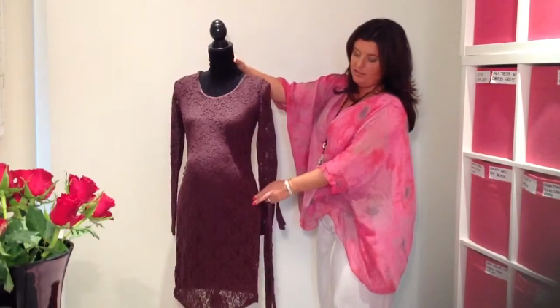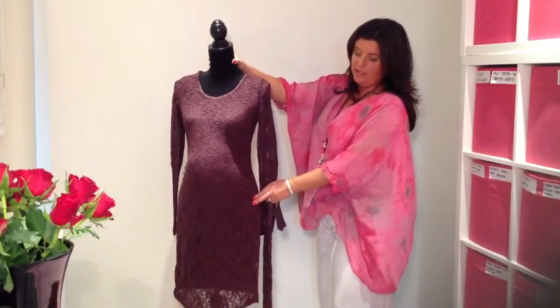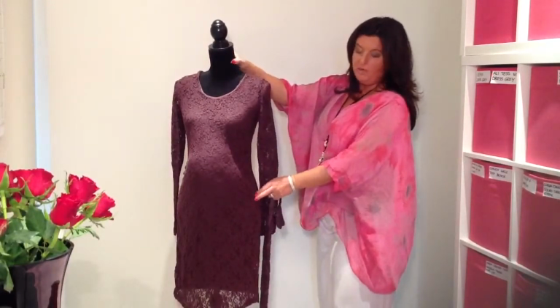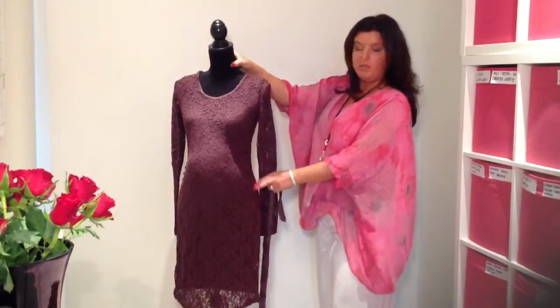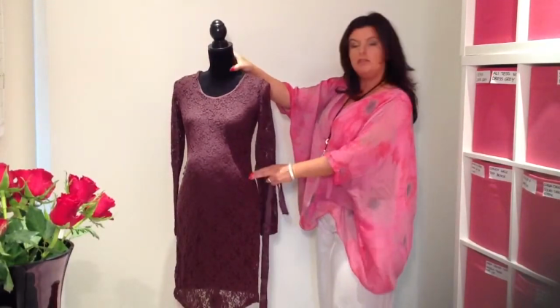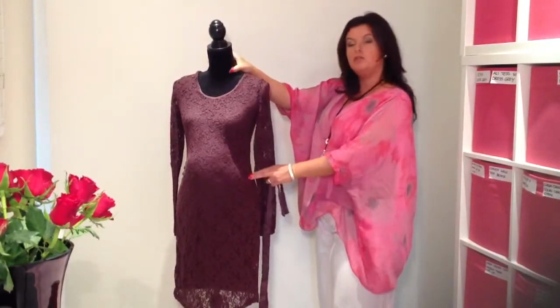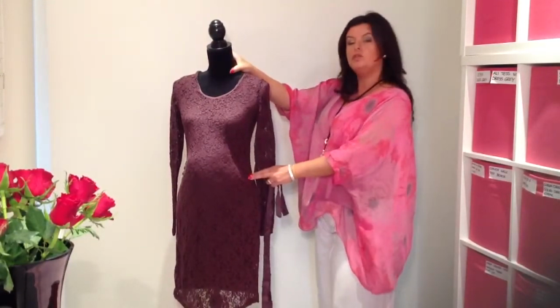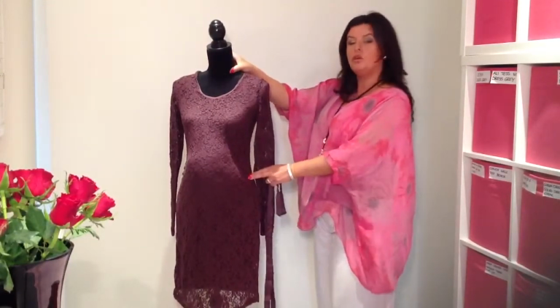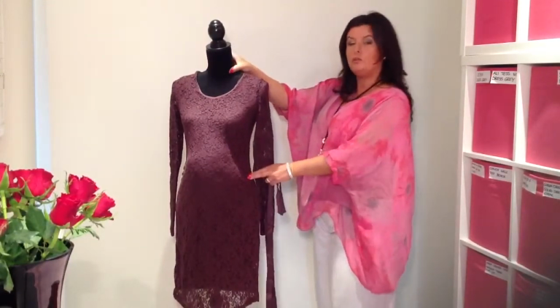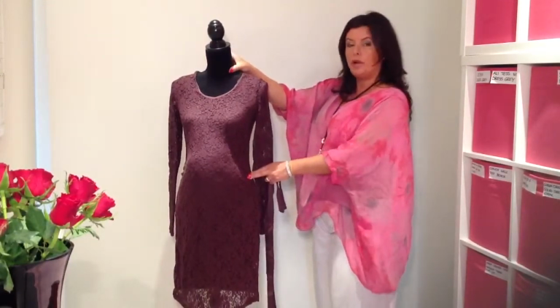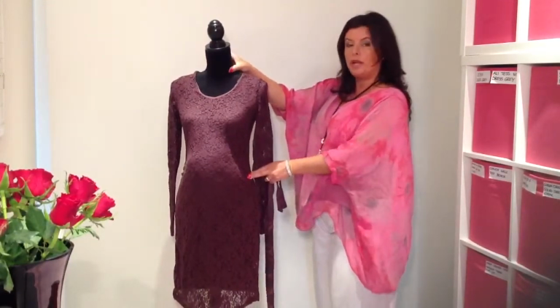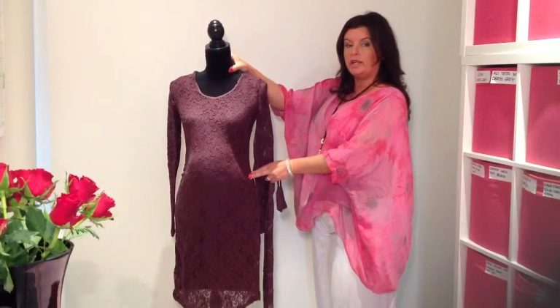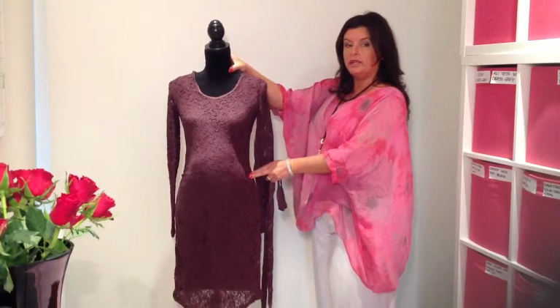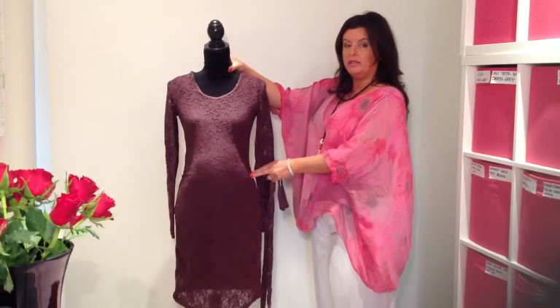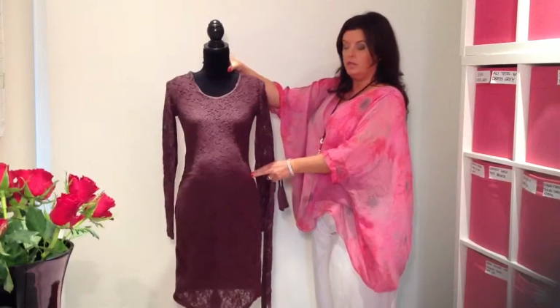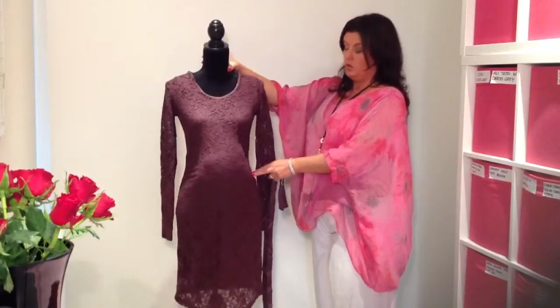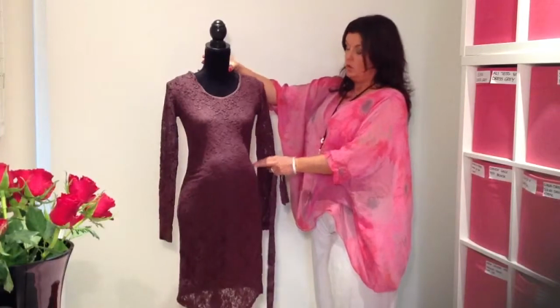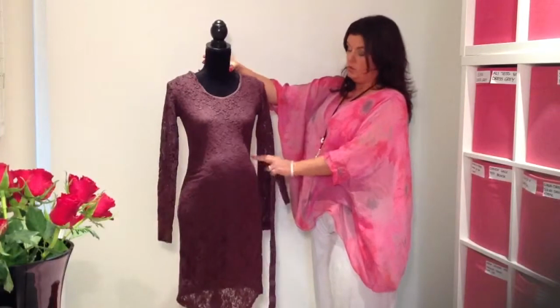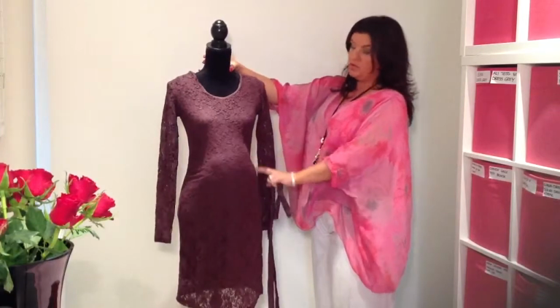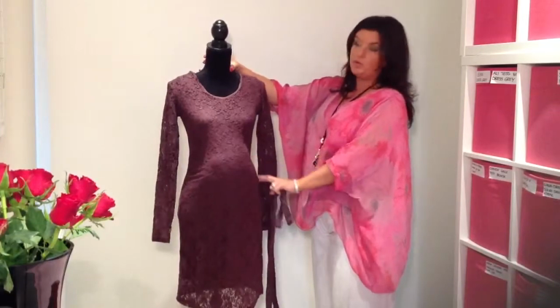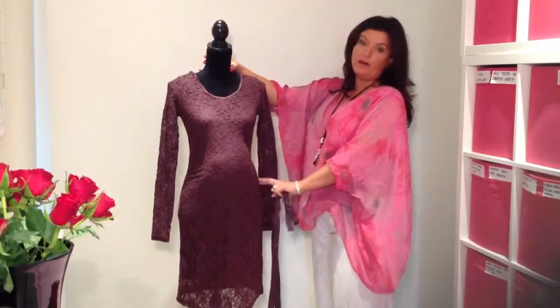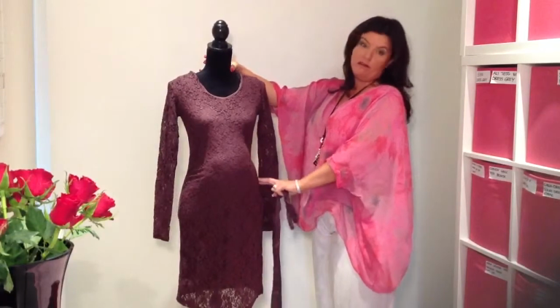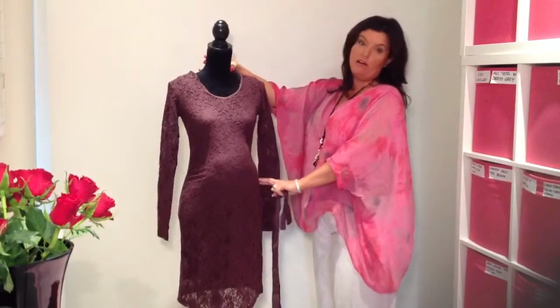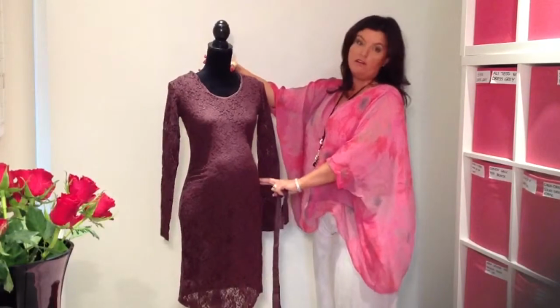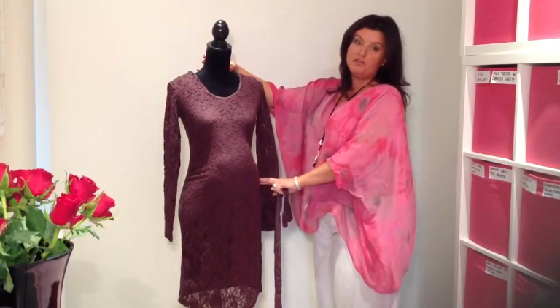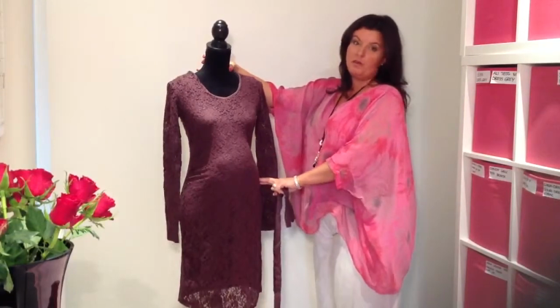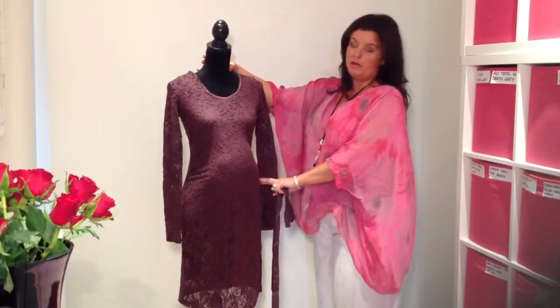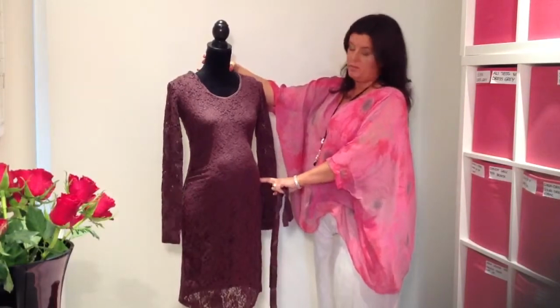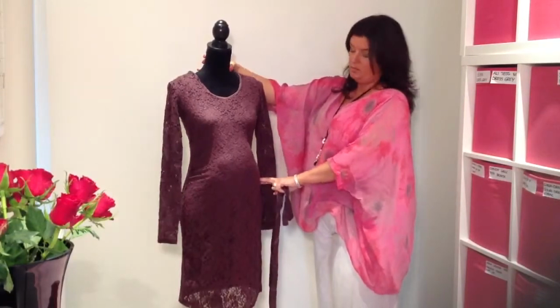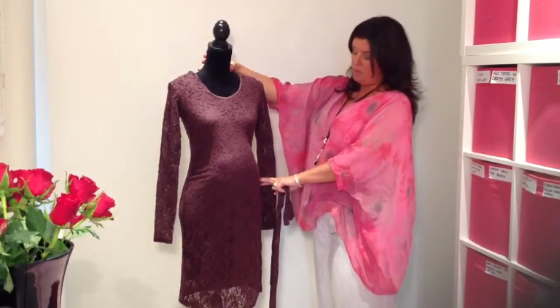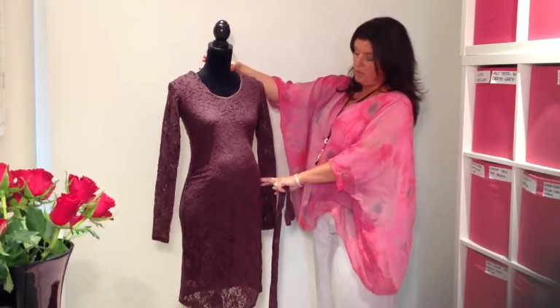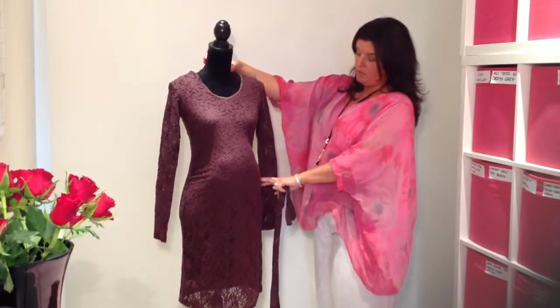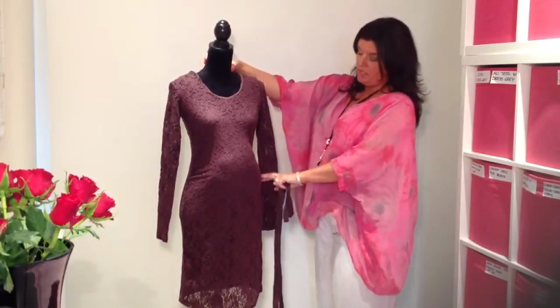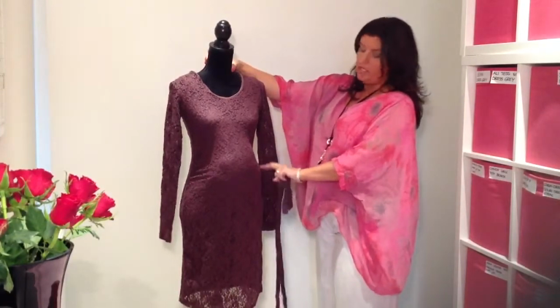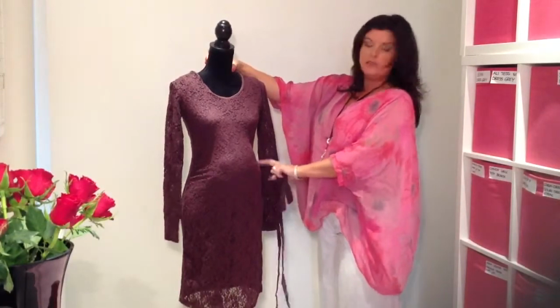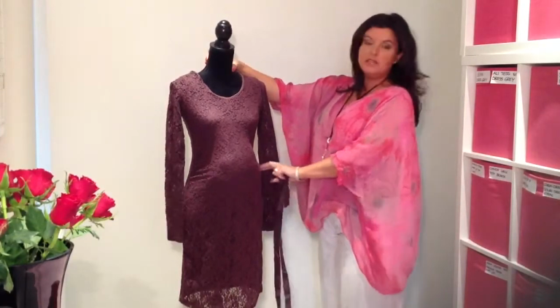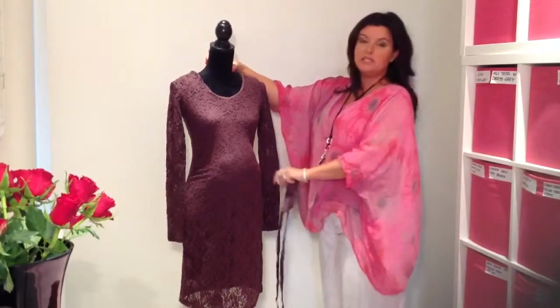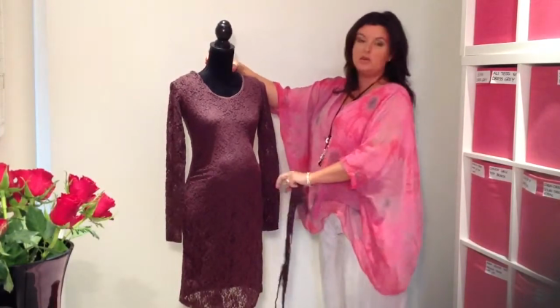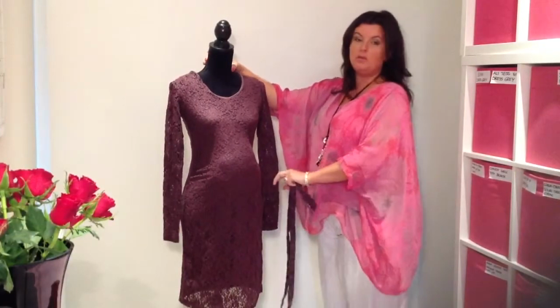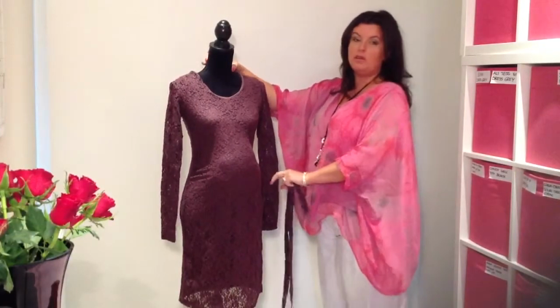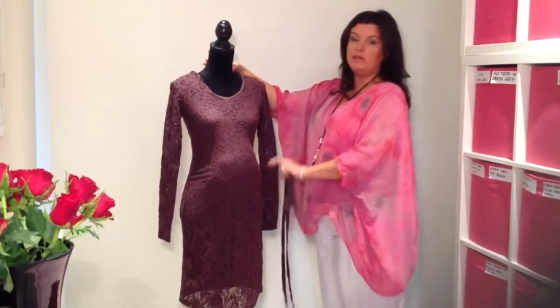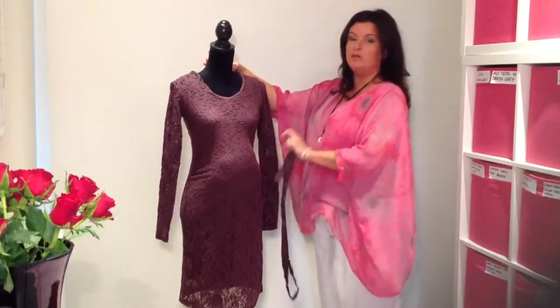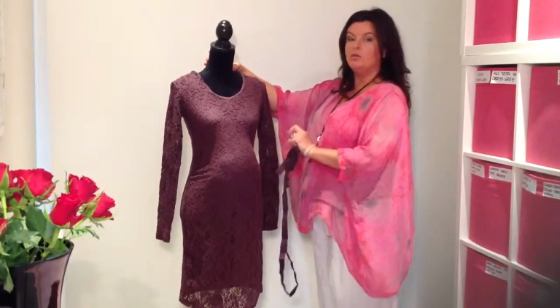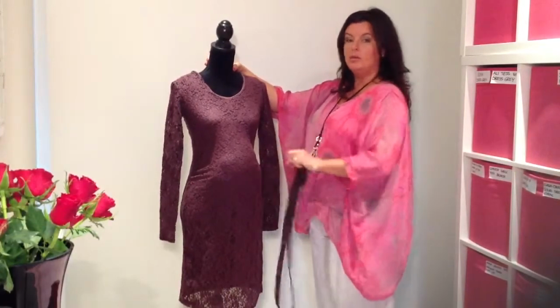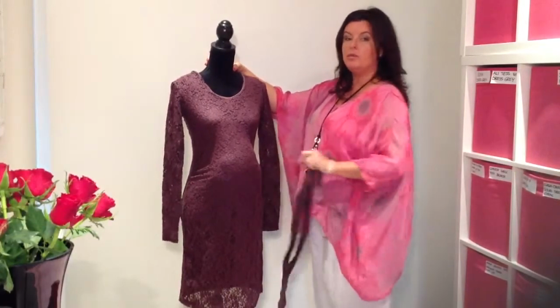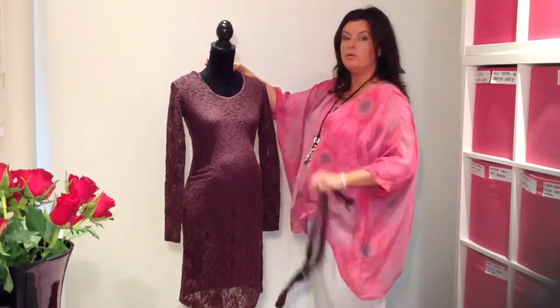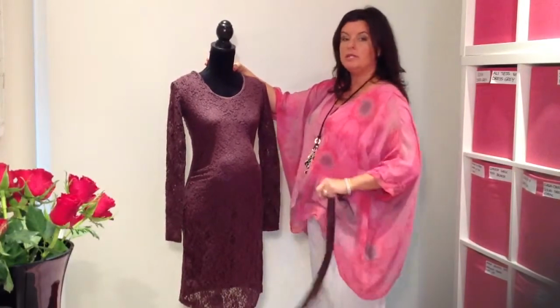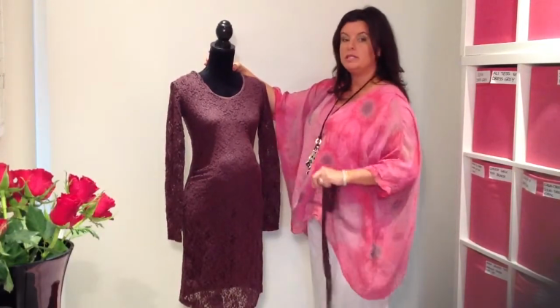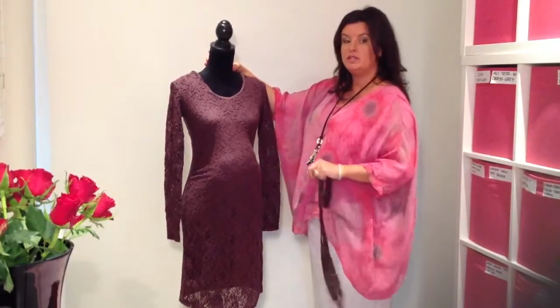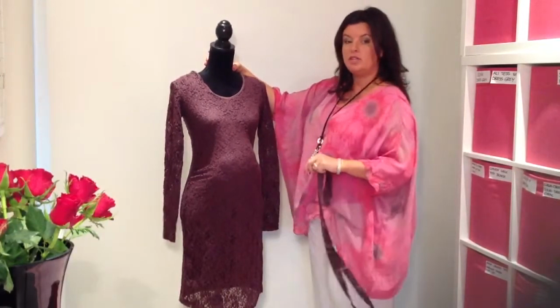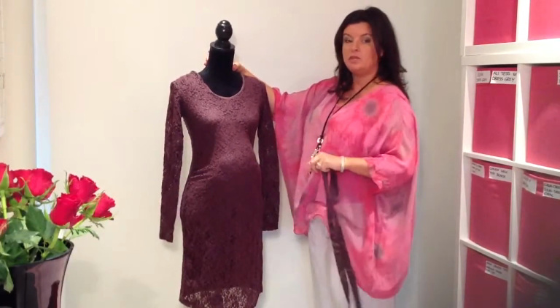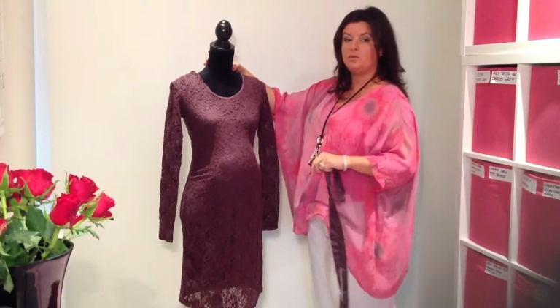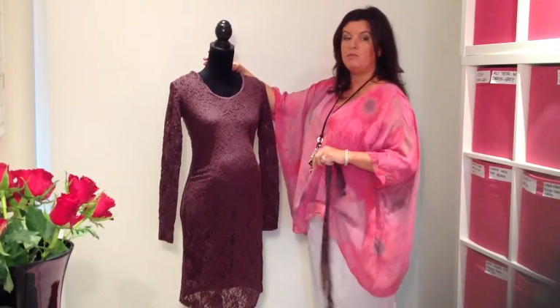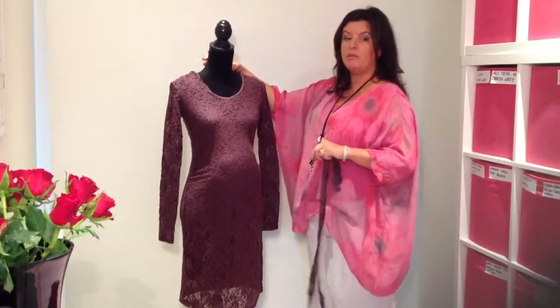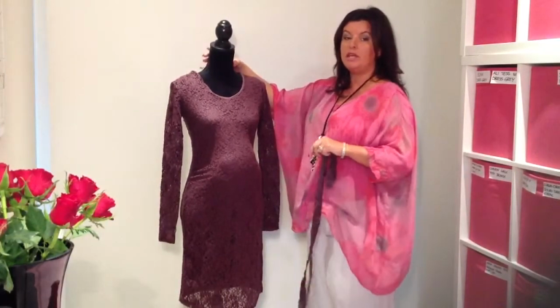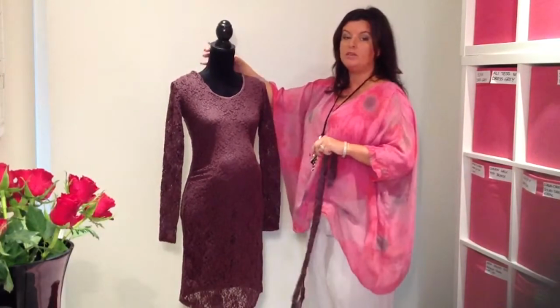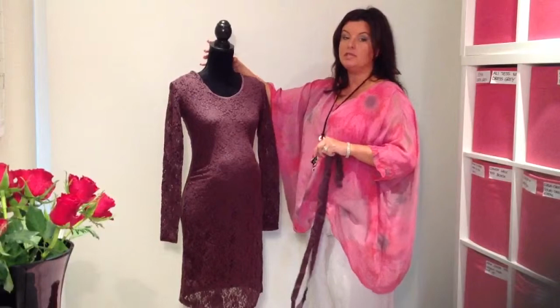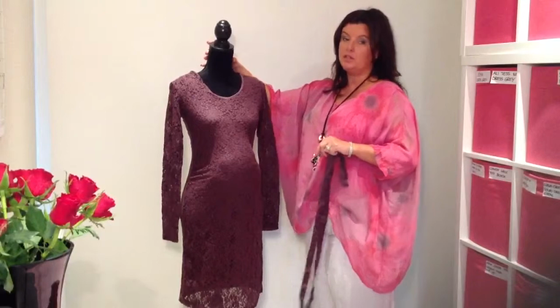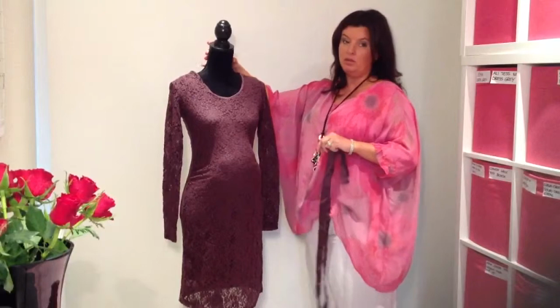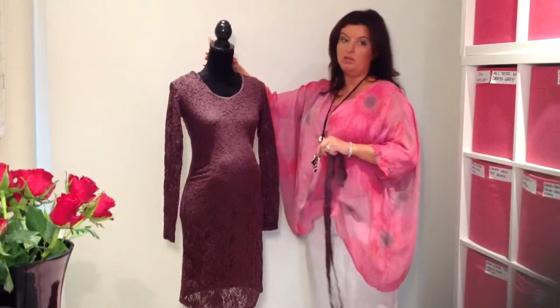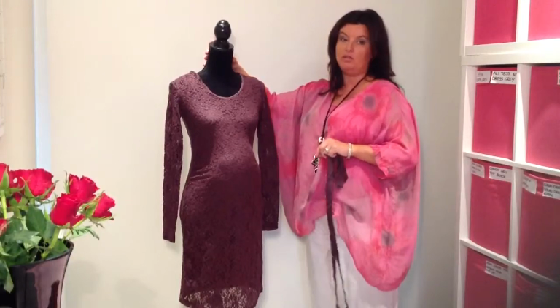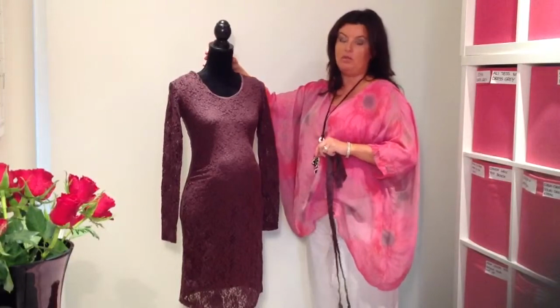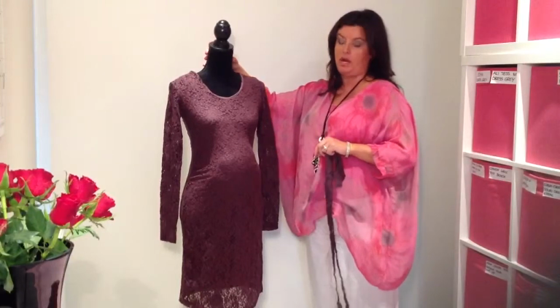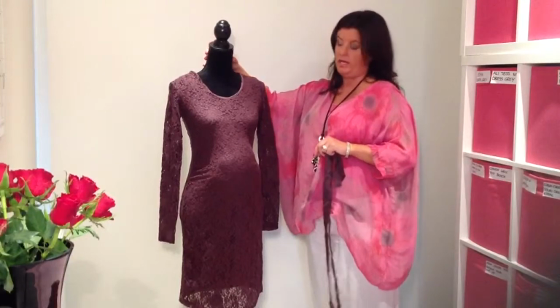But if you're not pregnant or want to wear it after the baby's born, then don't worry. We promise this dress won't make you still look pregnant.